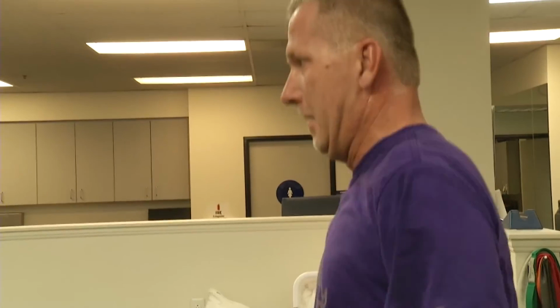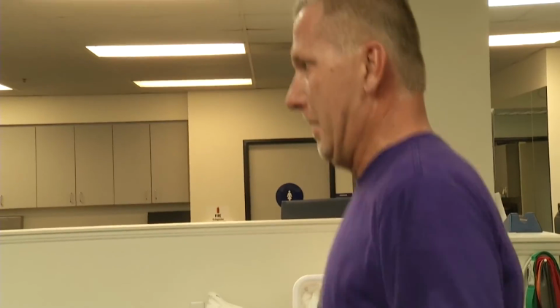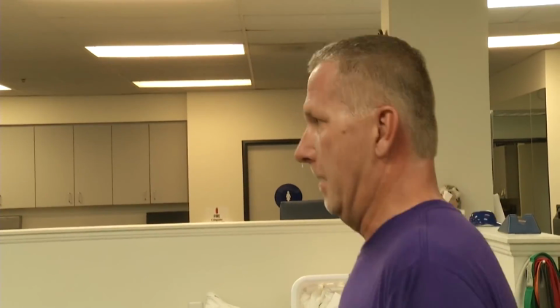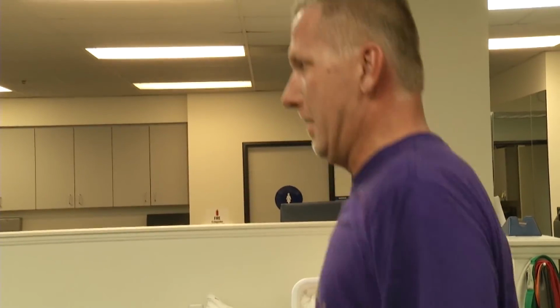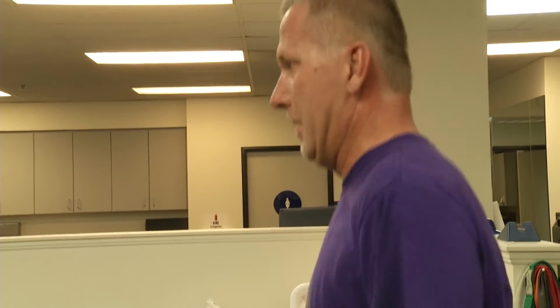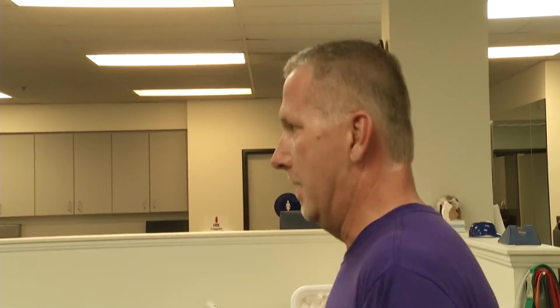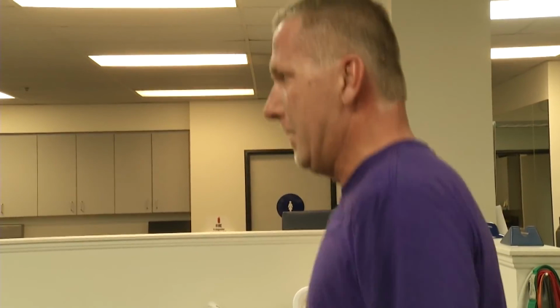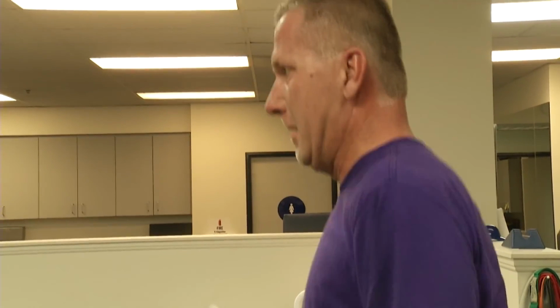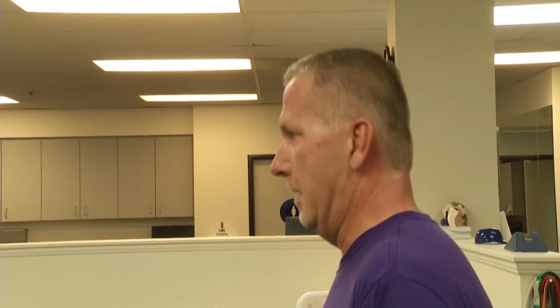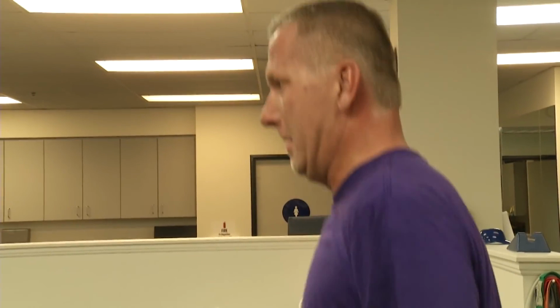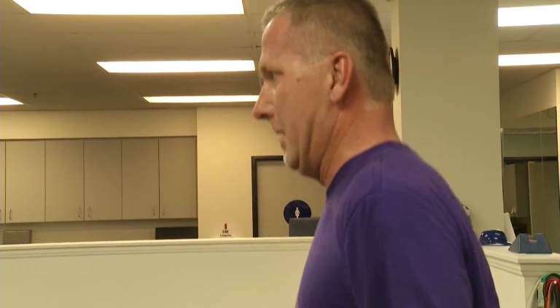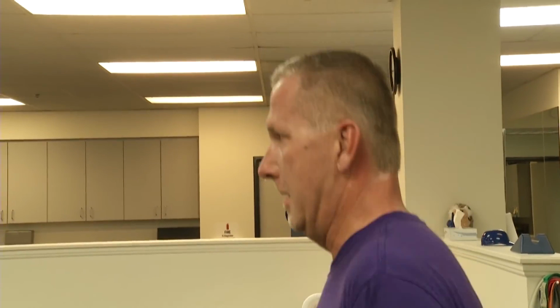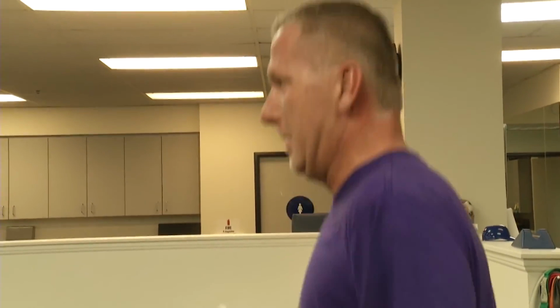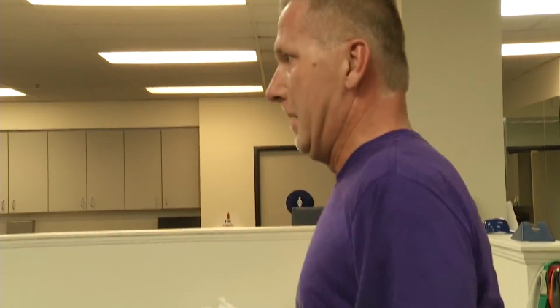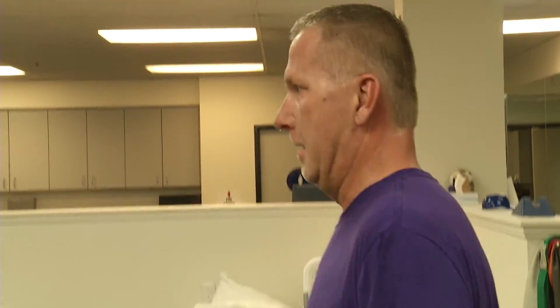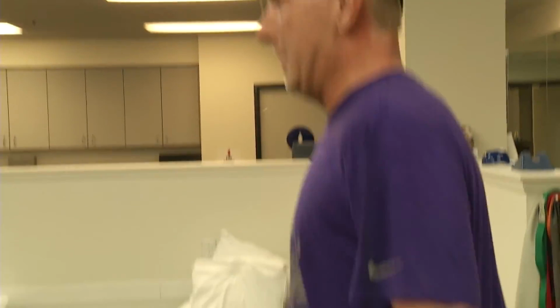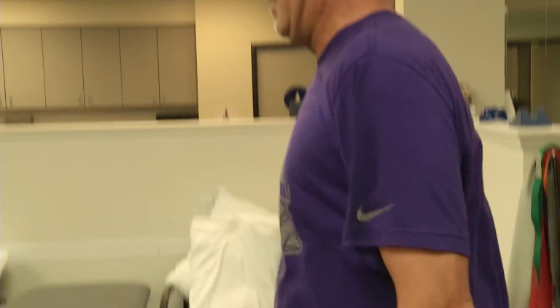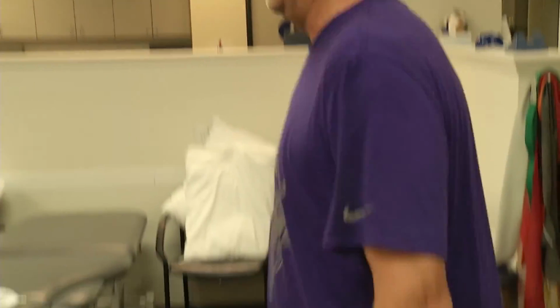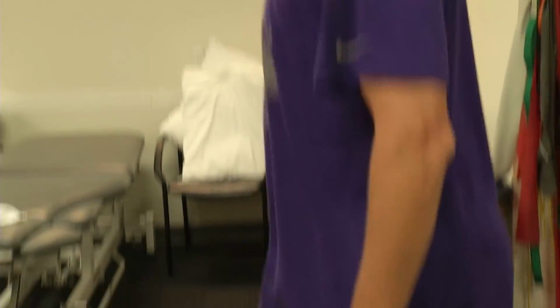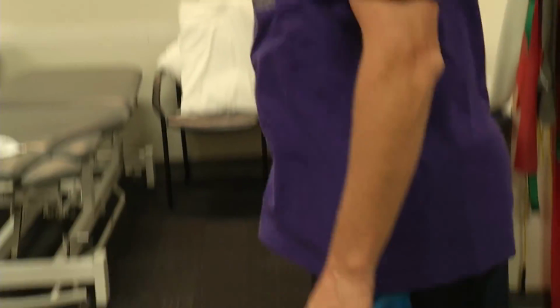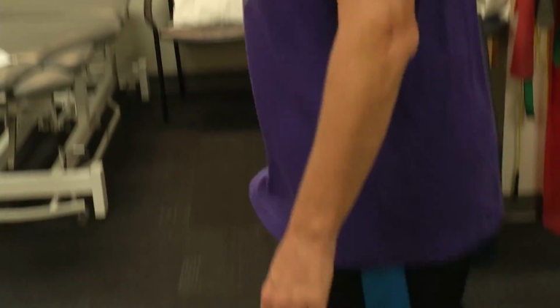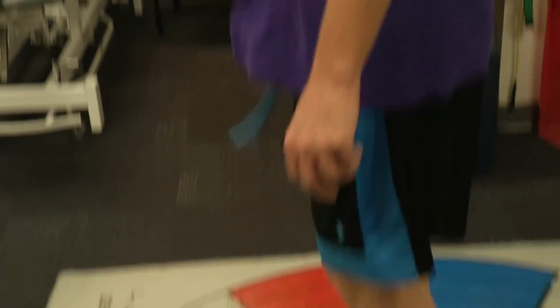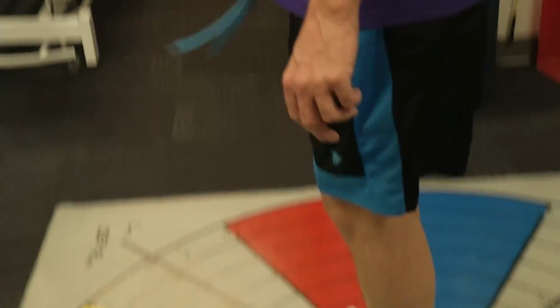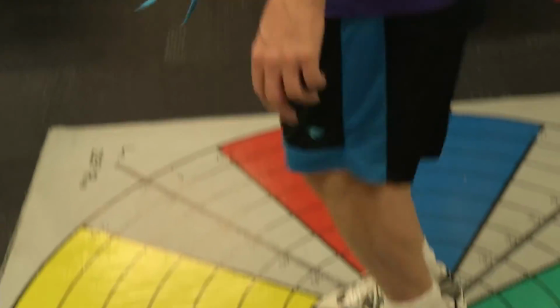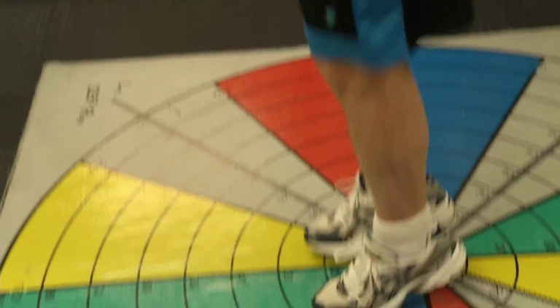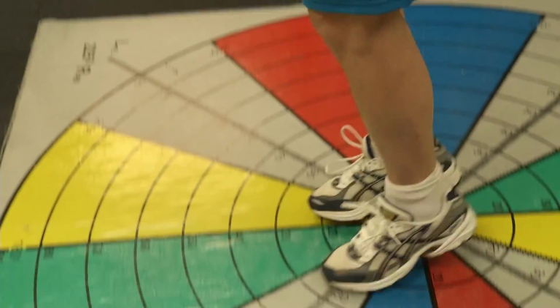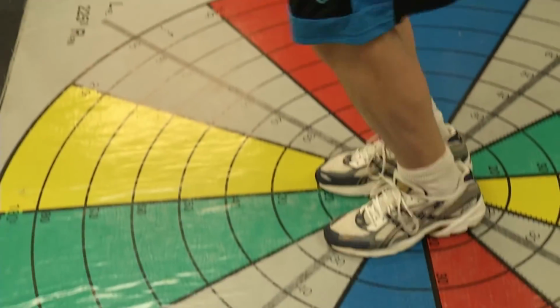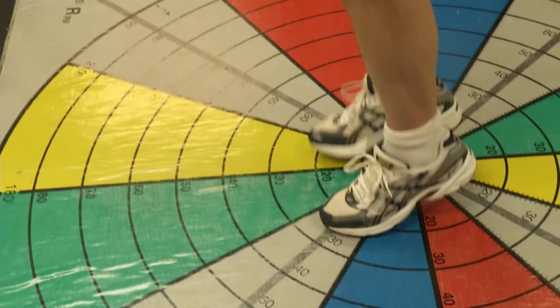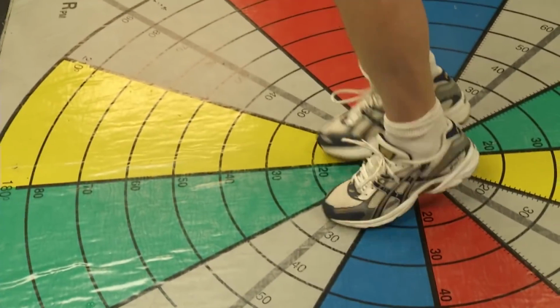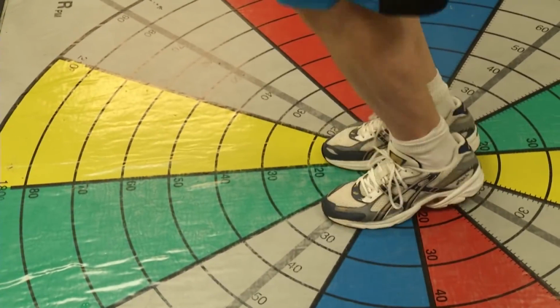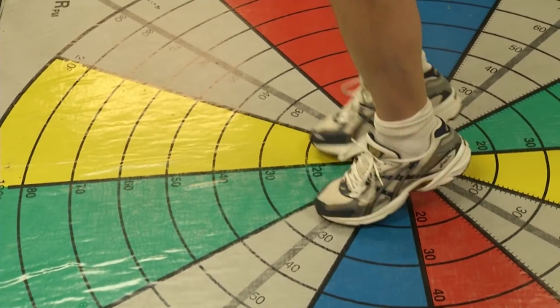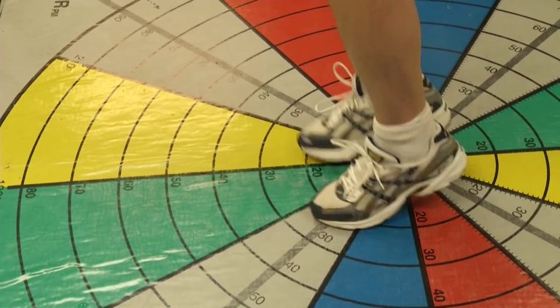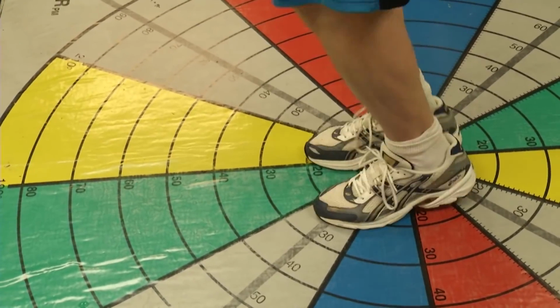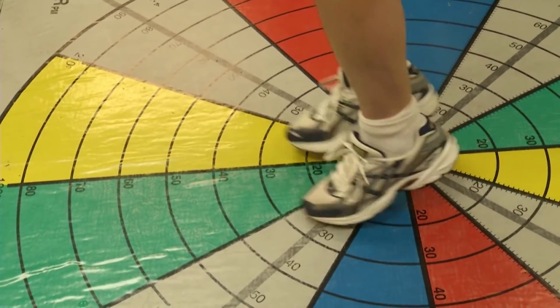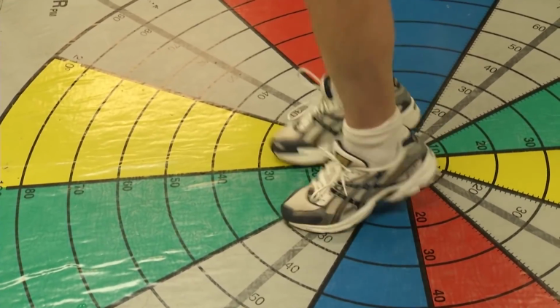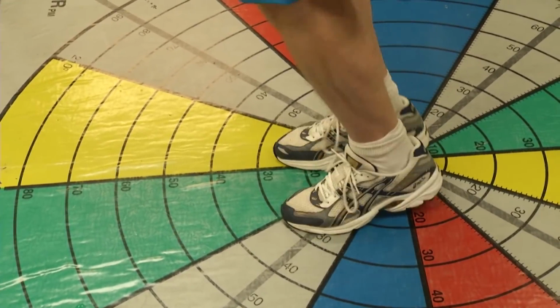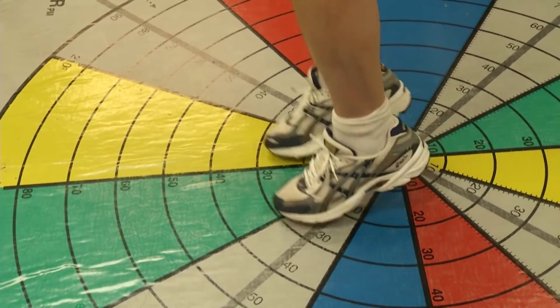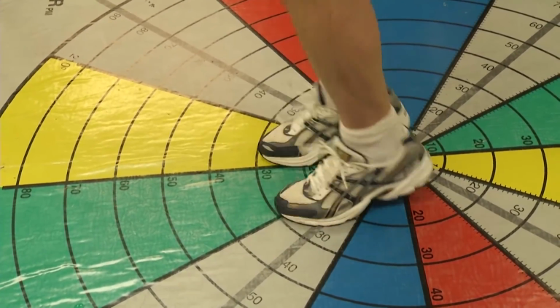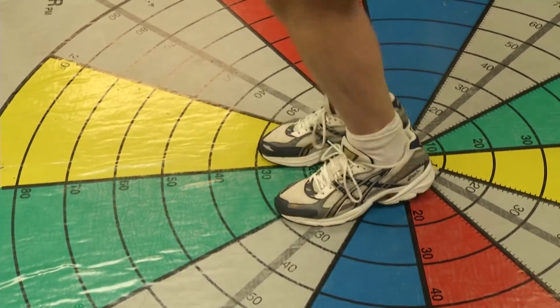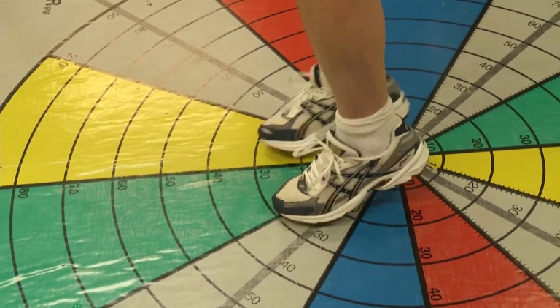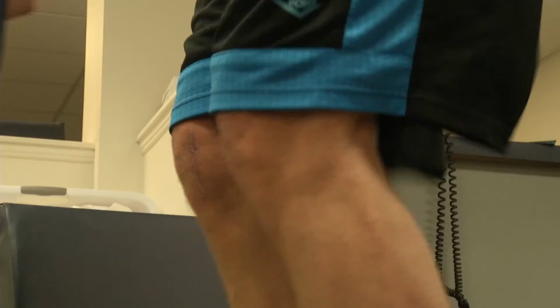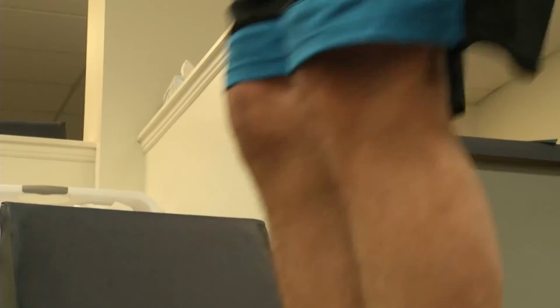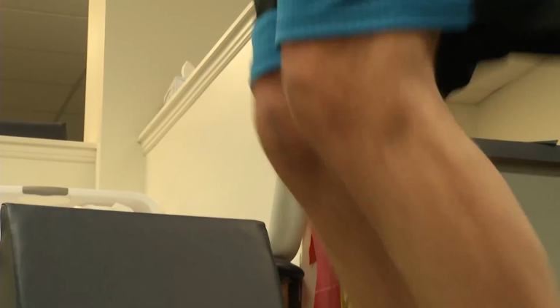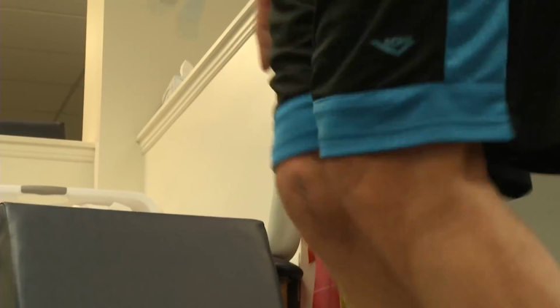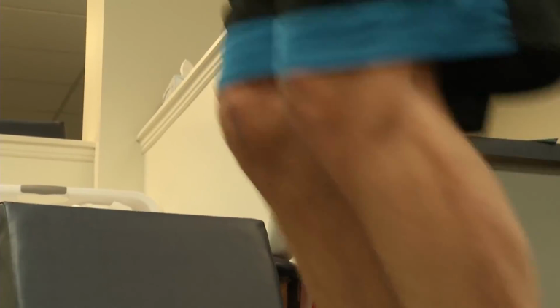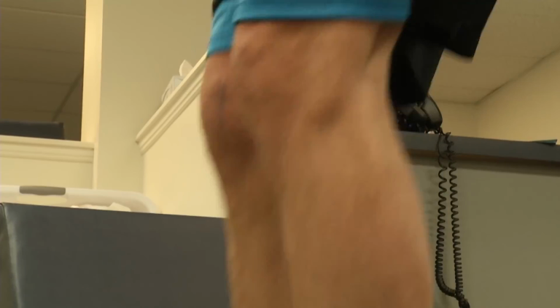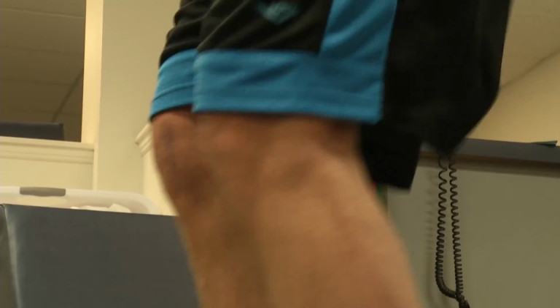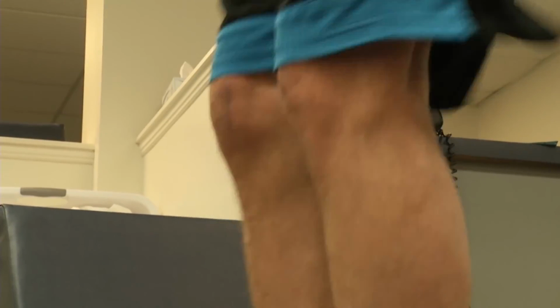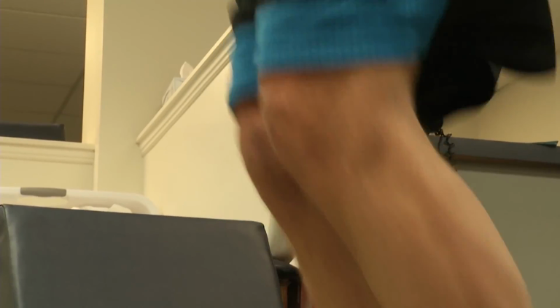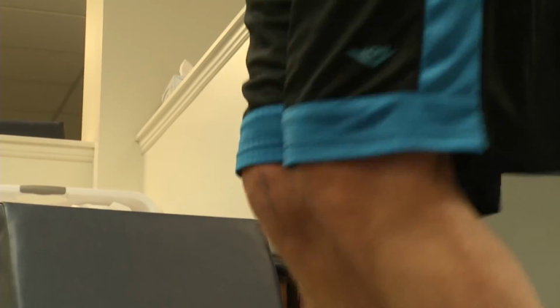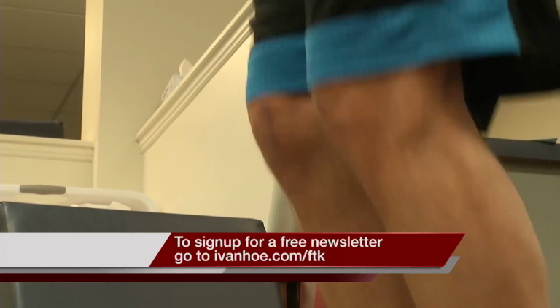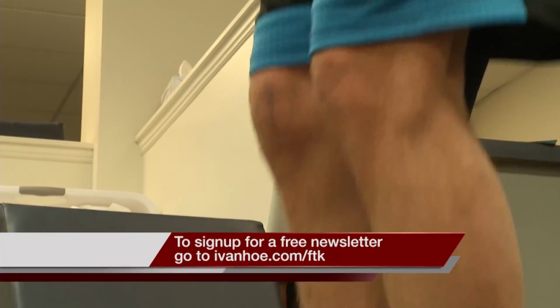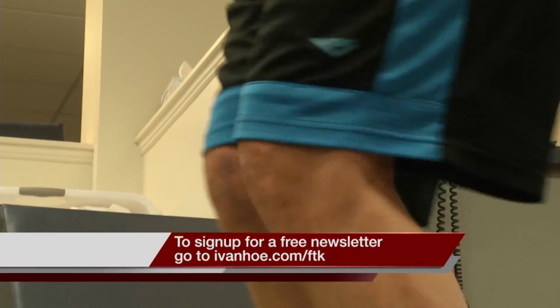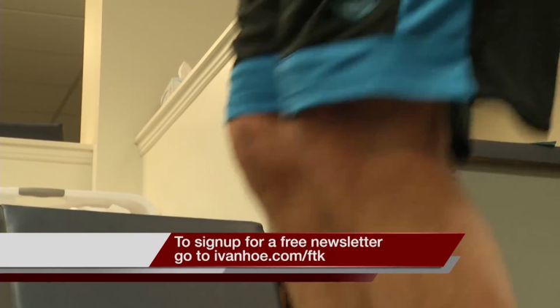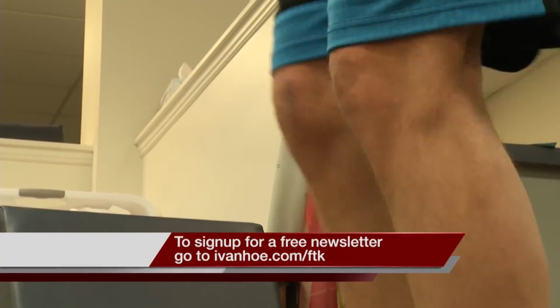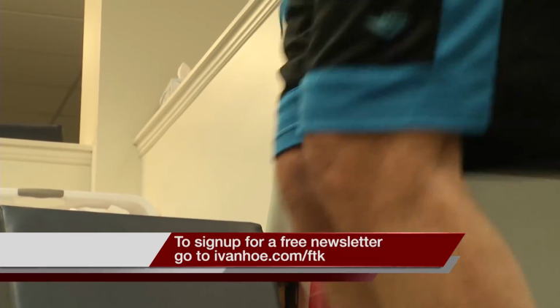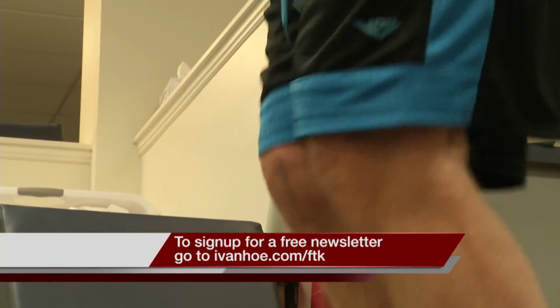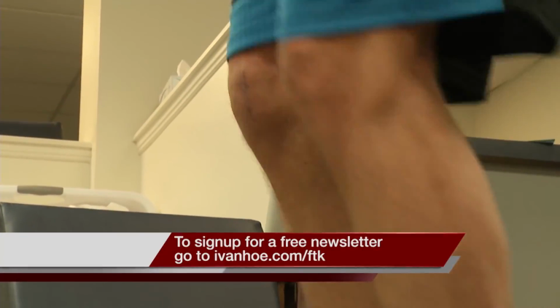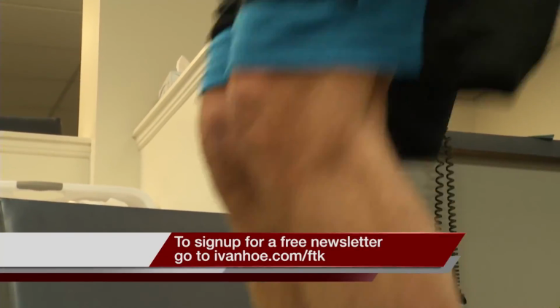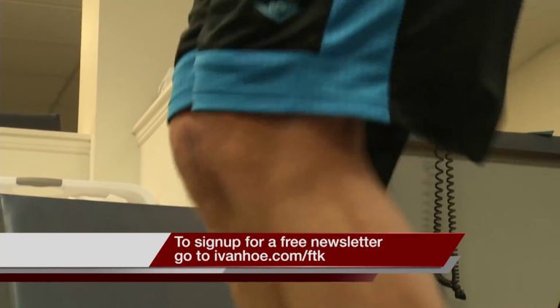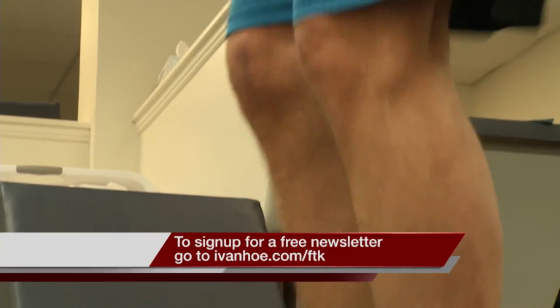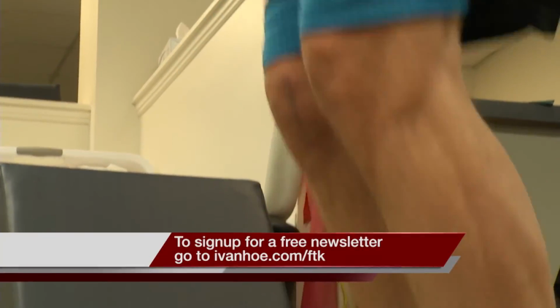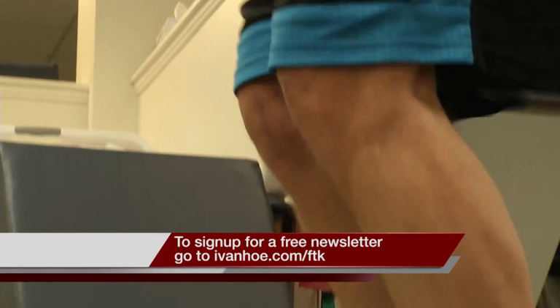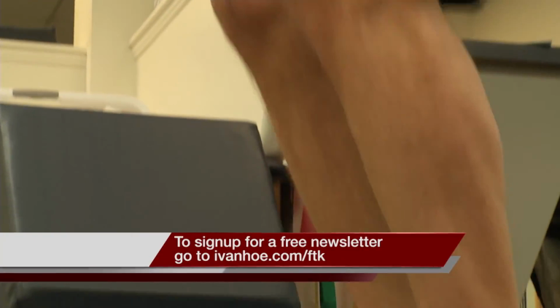Bjorn still has some work to do to get his knee to fully function, but he and Dr. Grumet agree he is well on the way. I'm Marty Salt reporting.